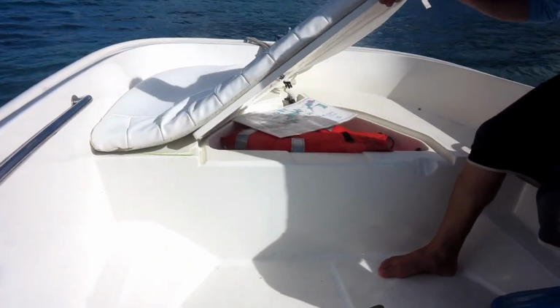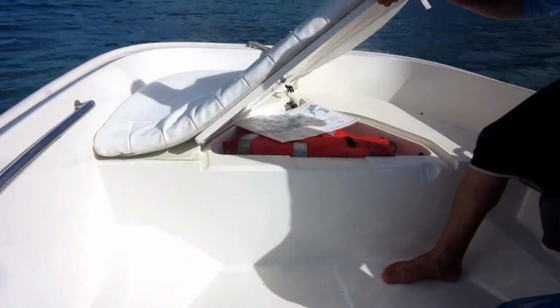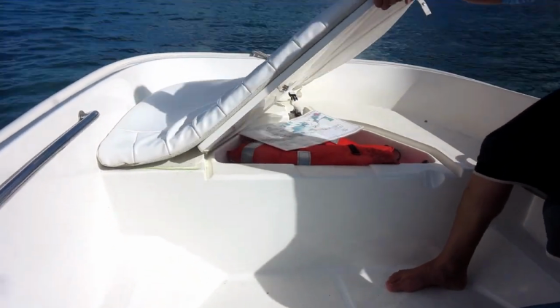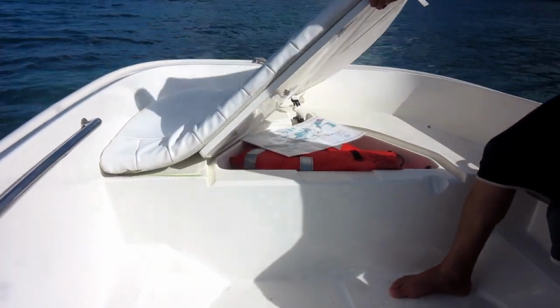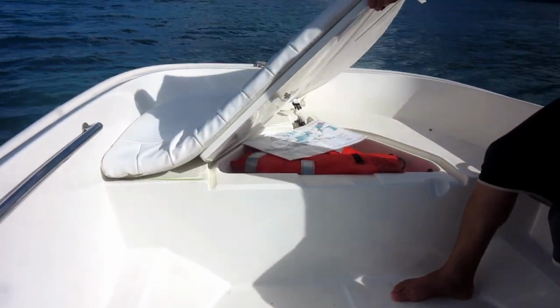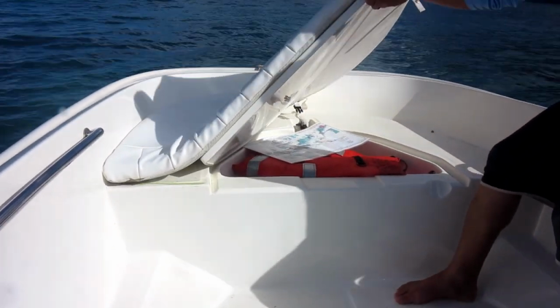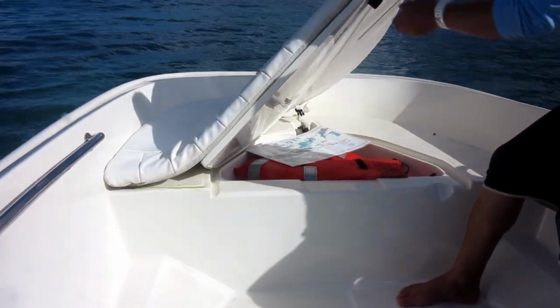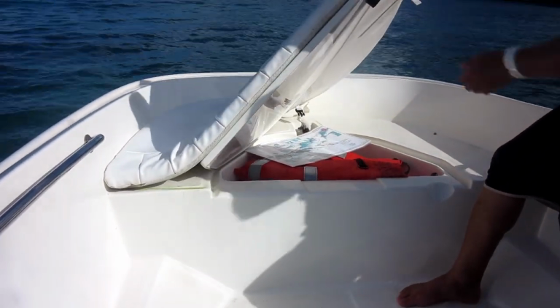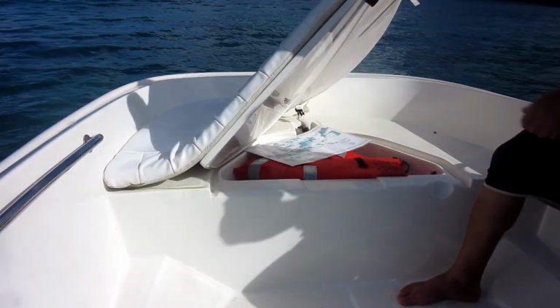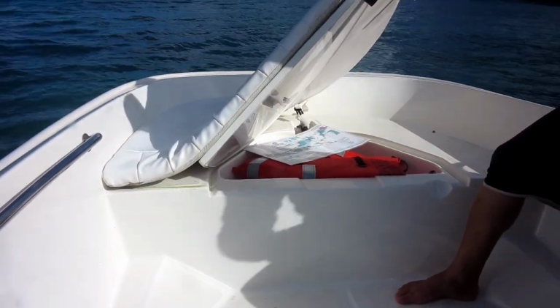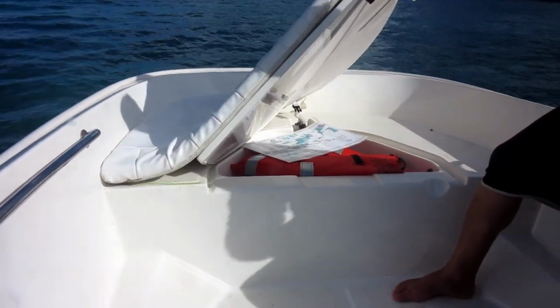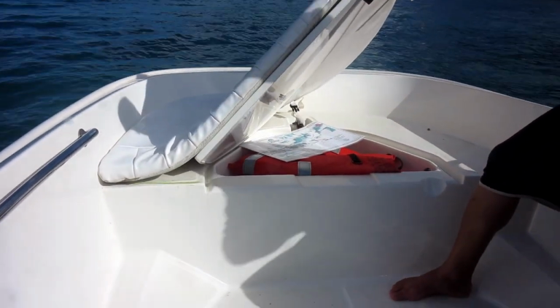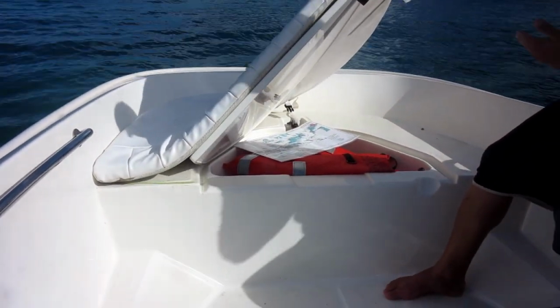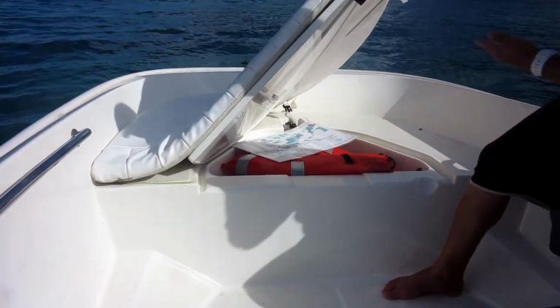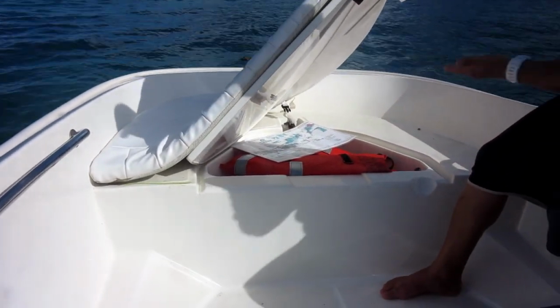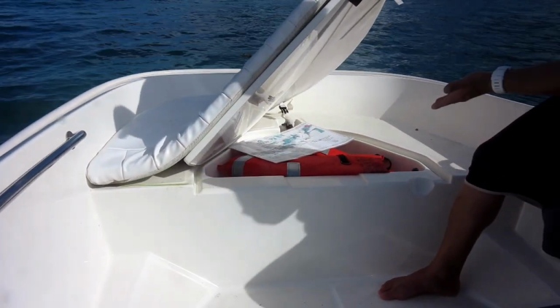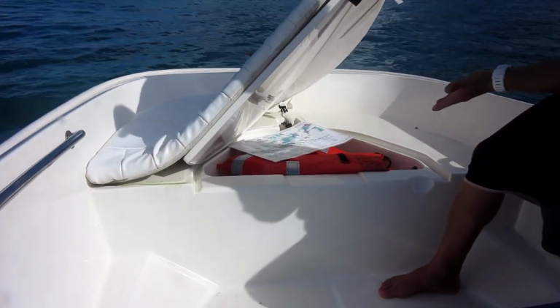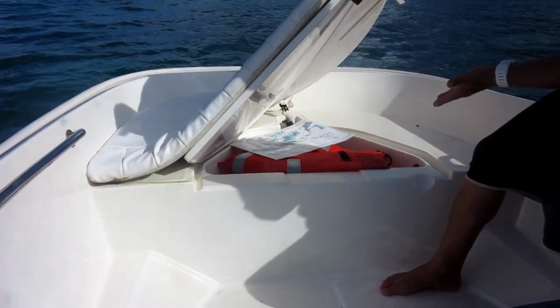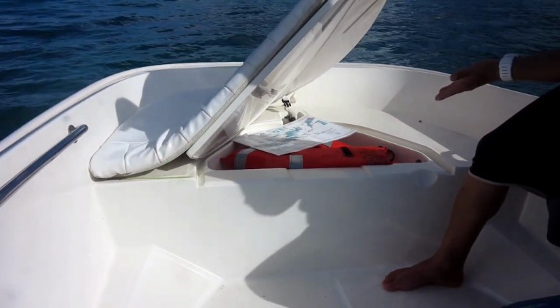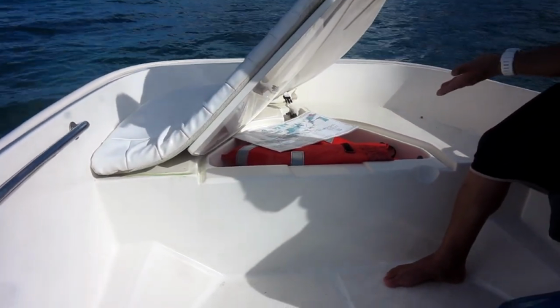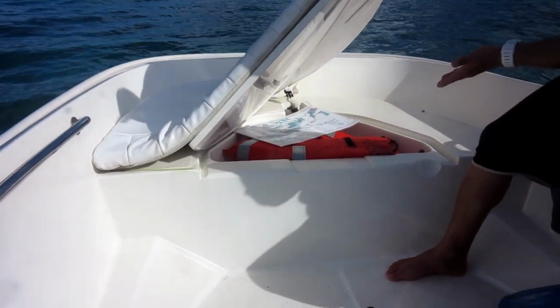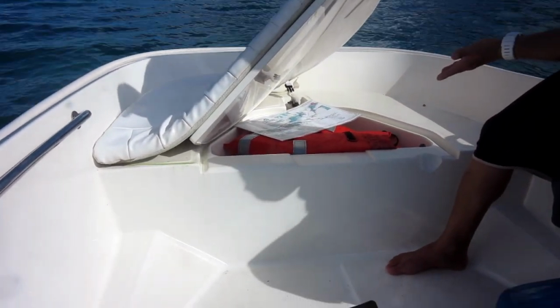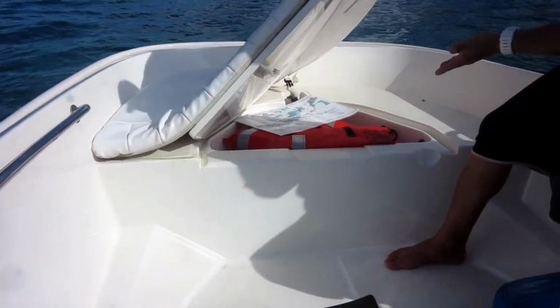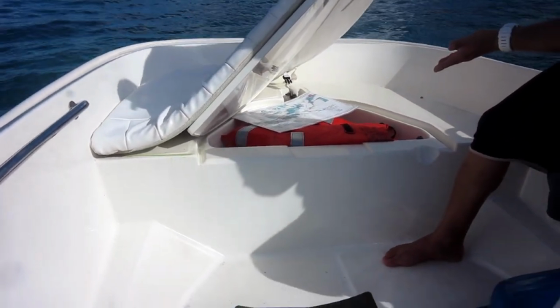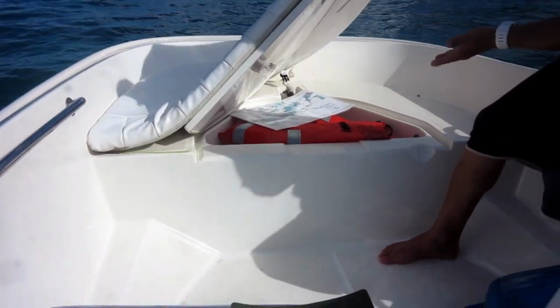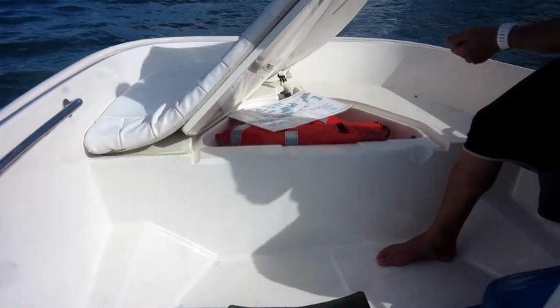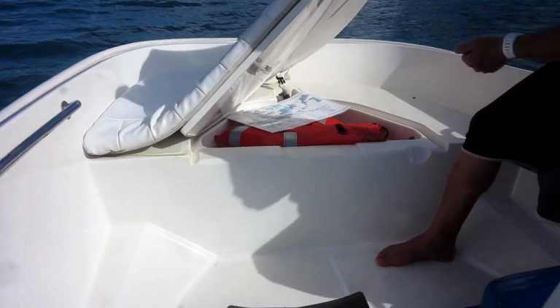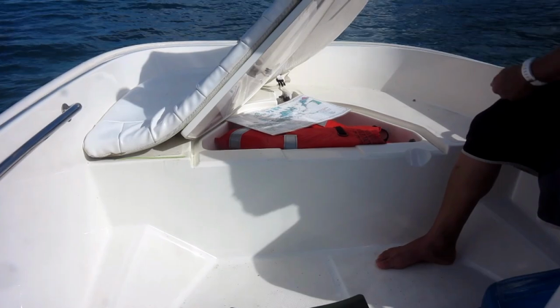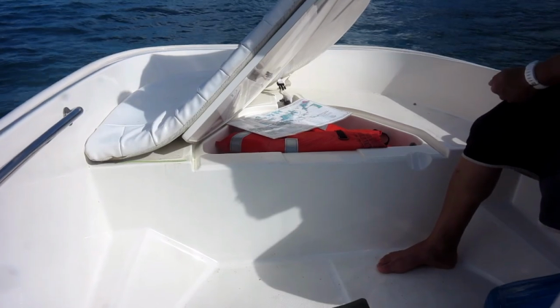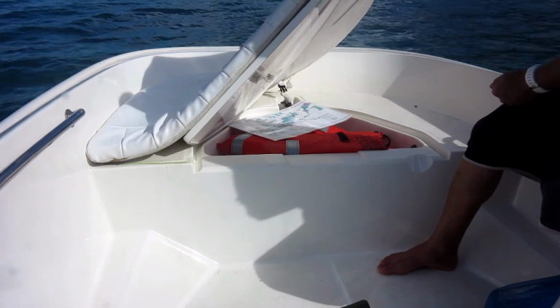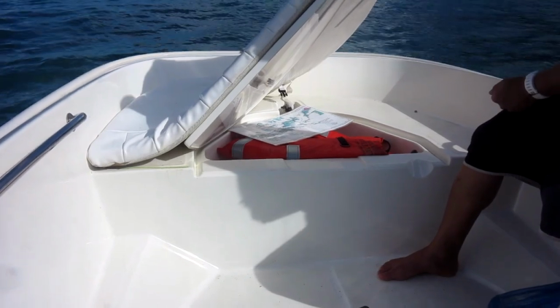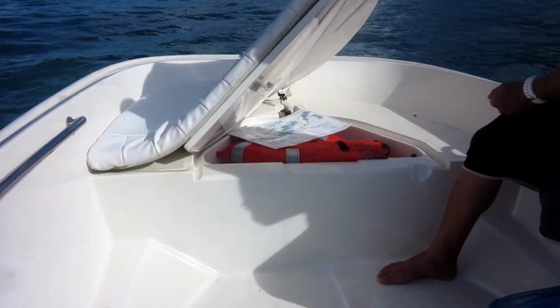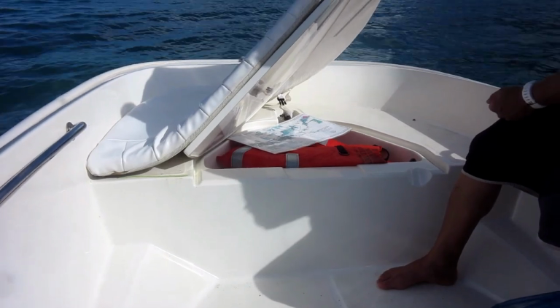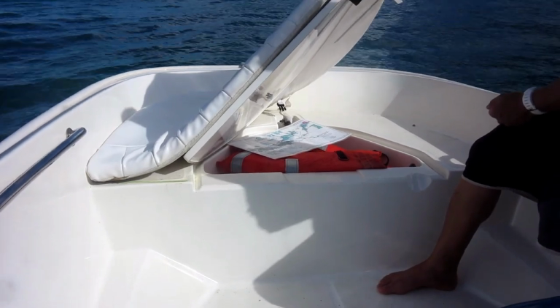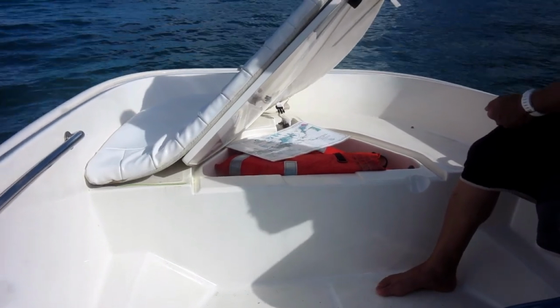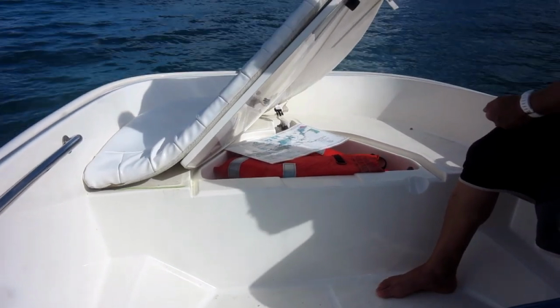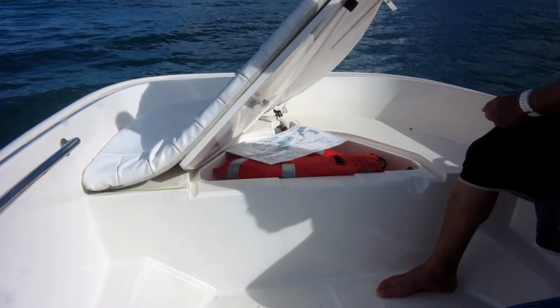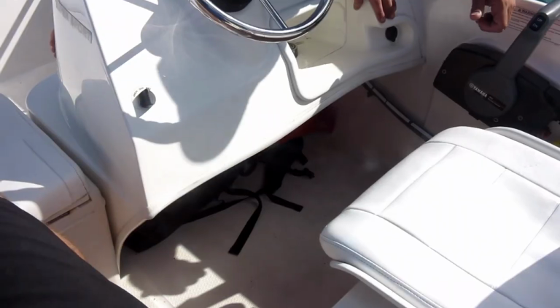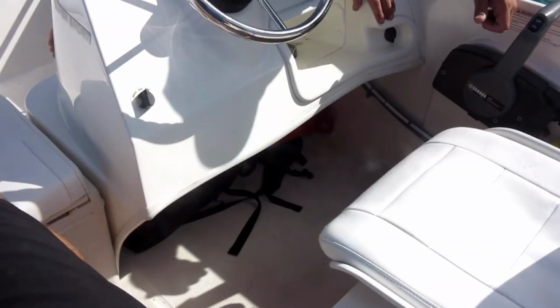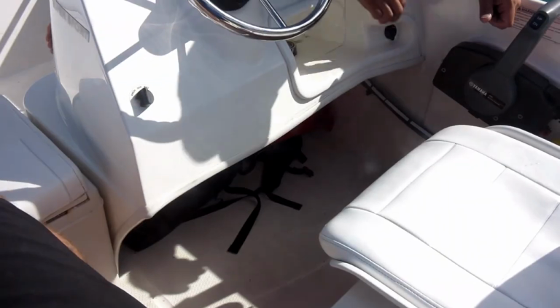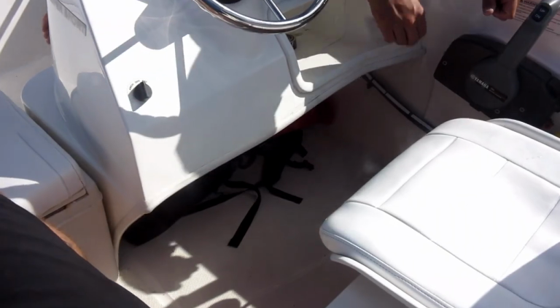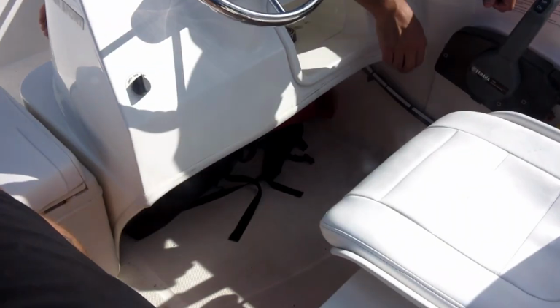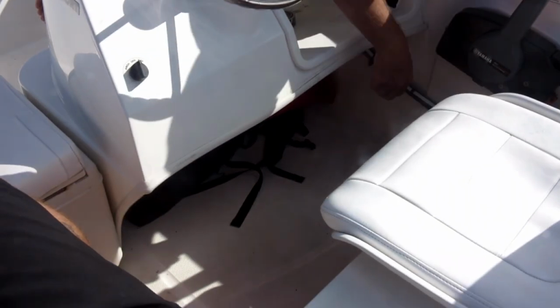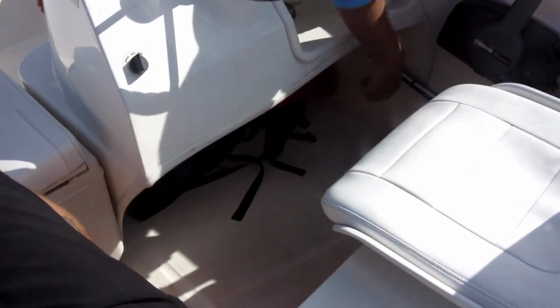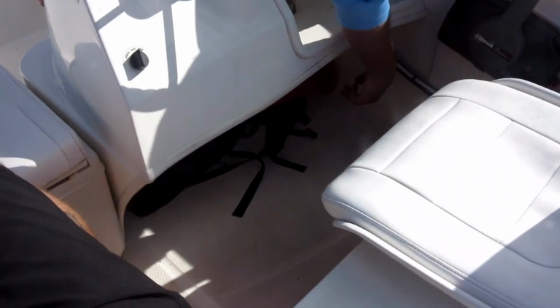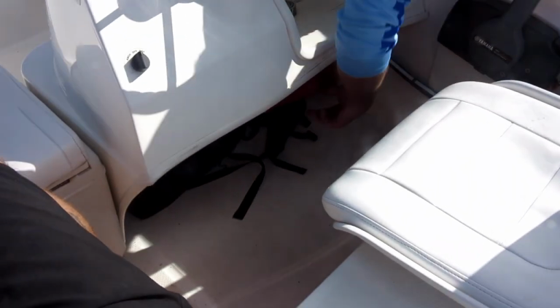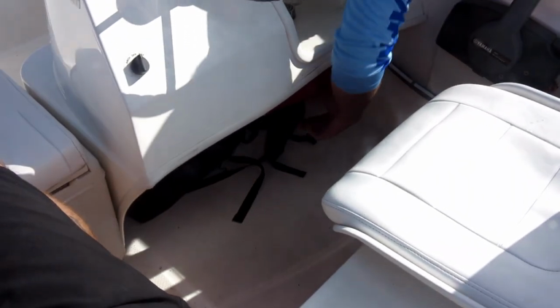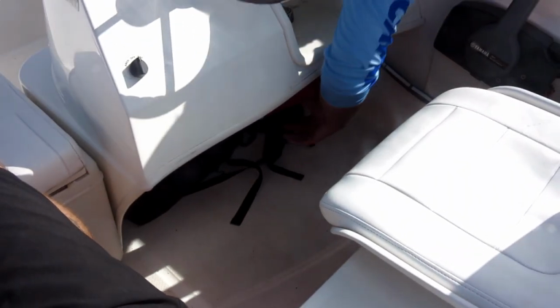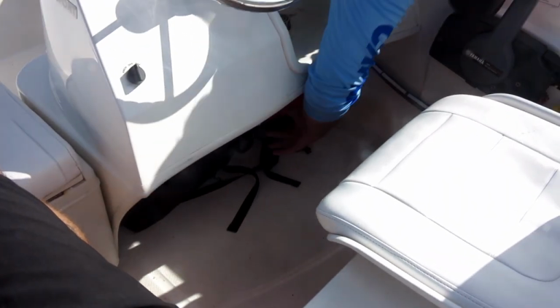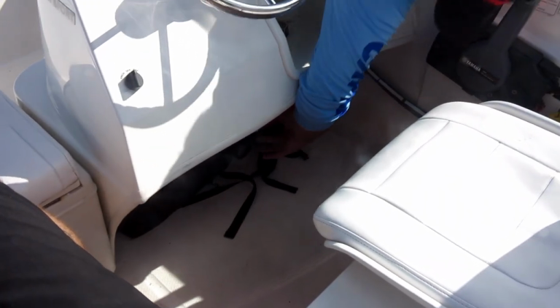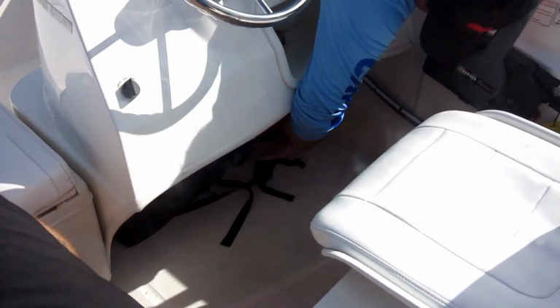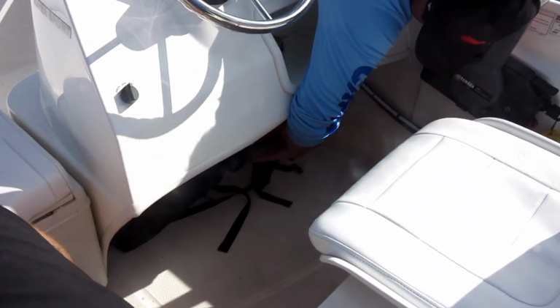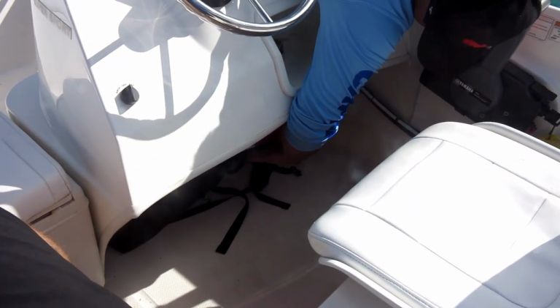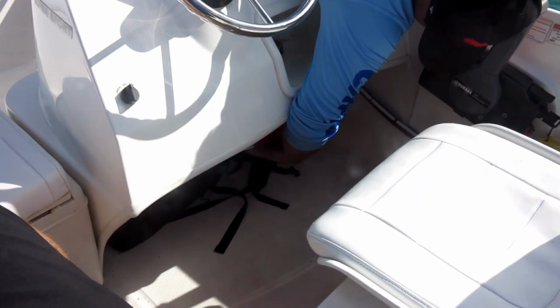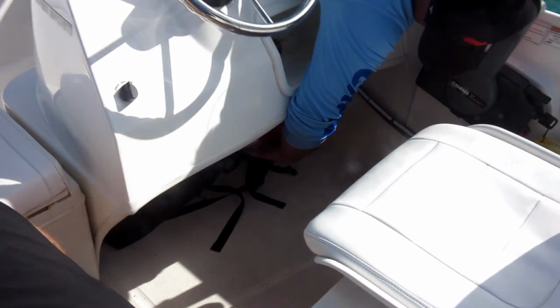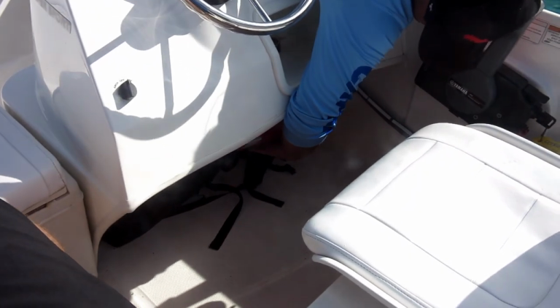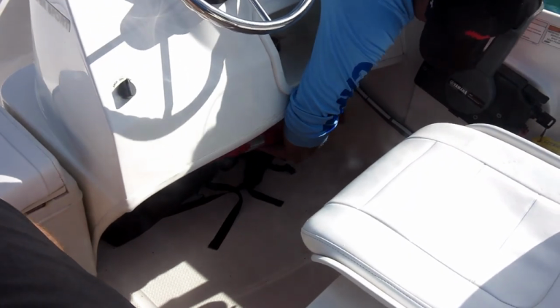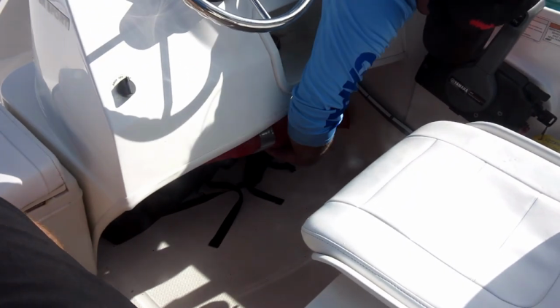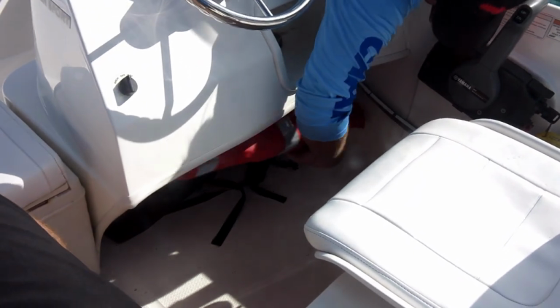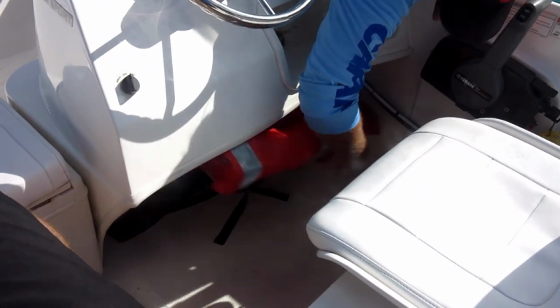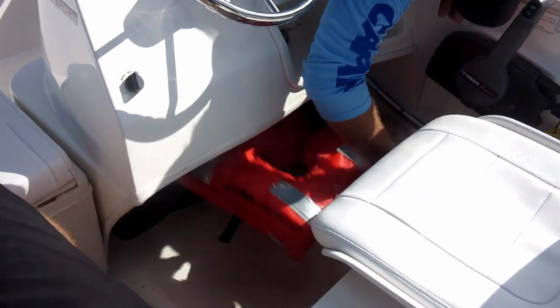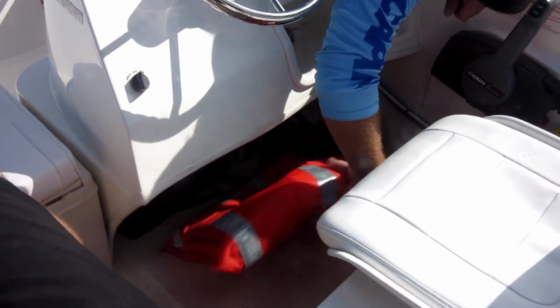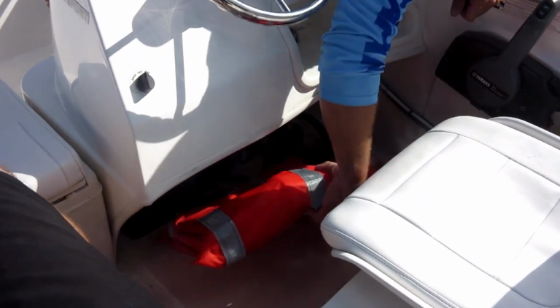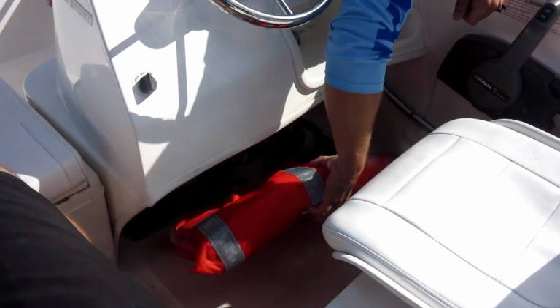Speaking of which, we have plenty of life jackets for you to use. Some might be stored here or below the captain's chair.